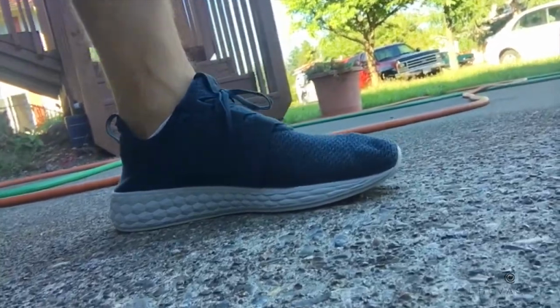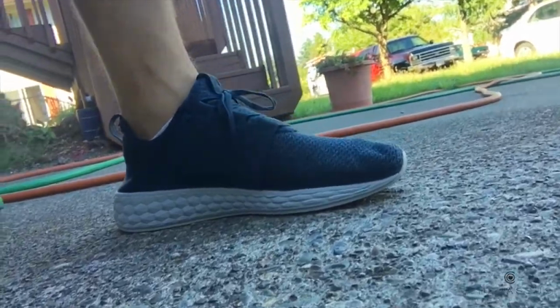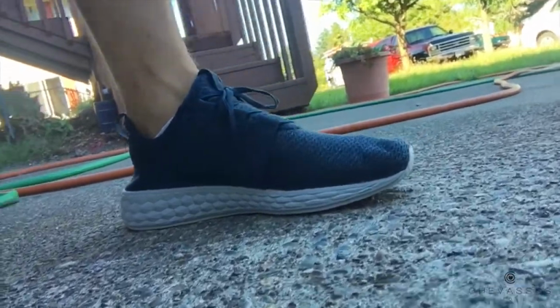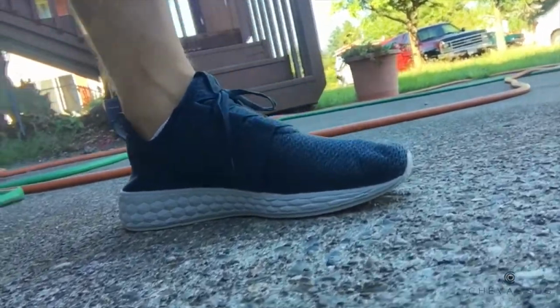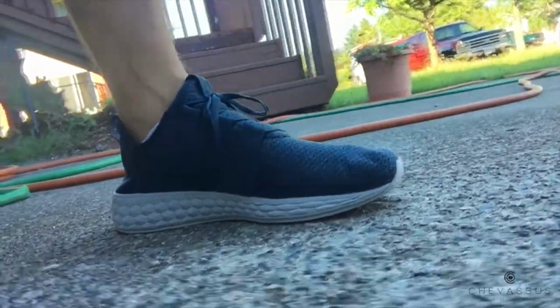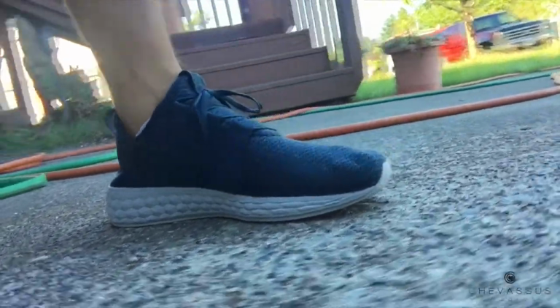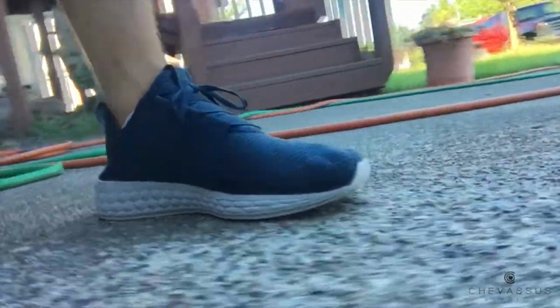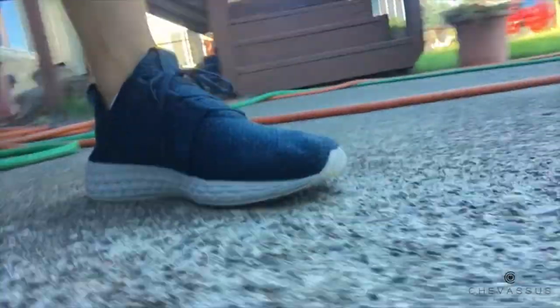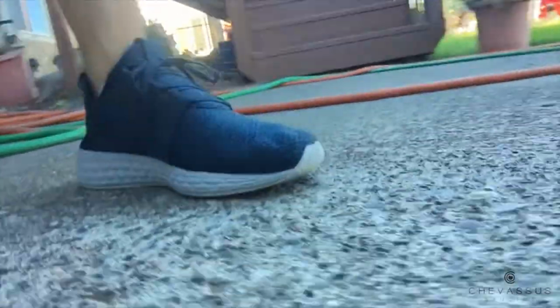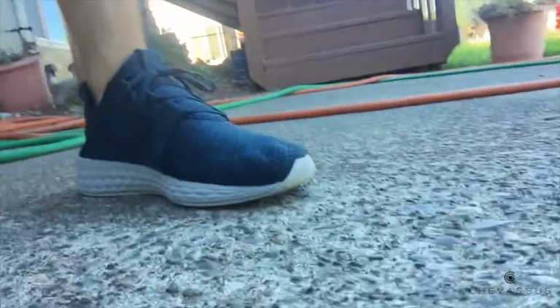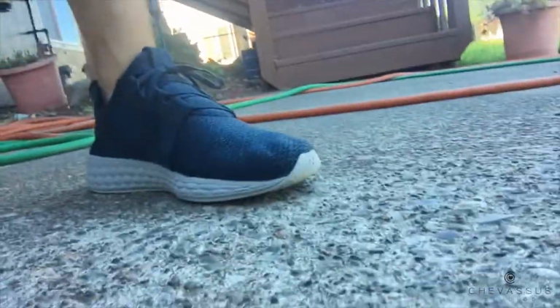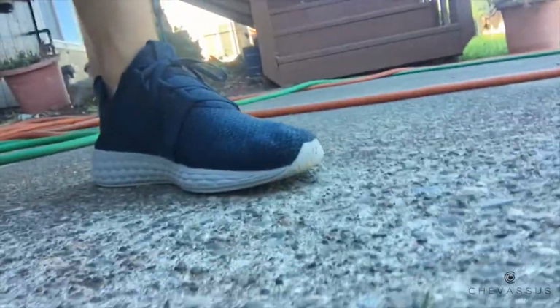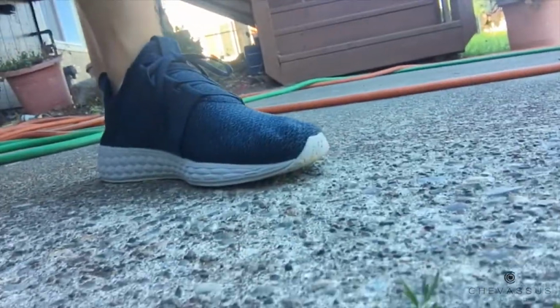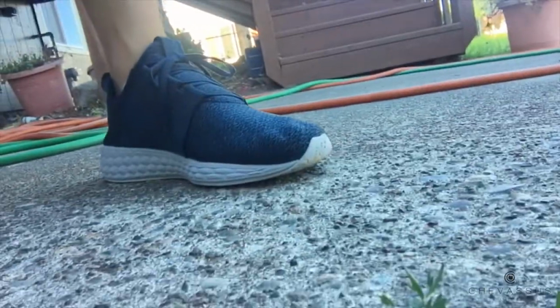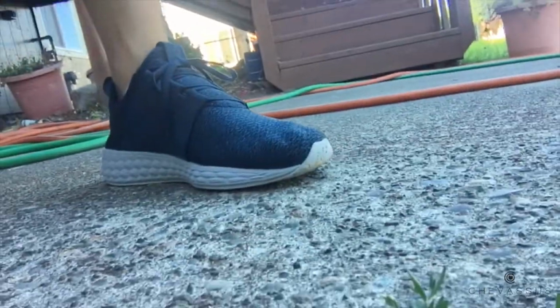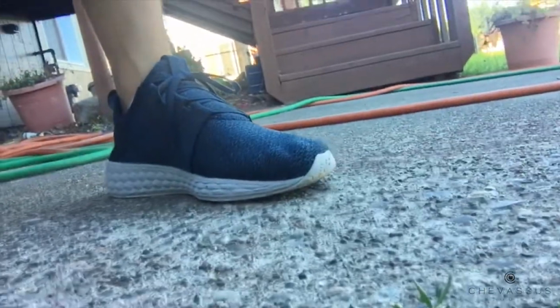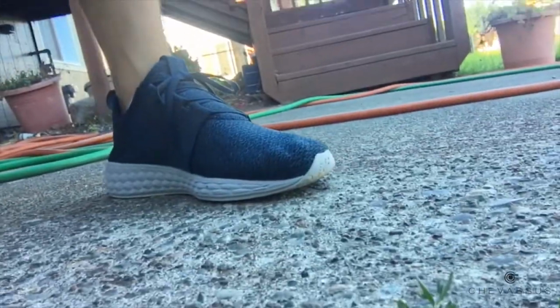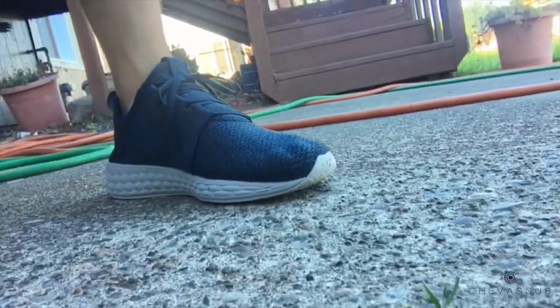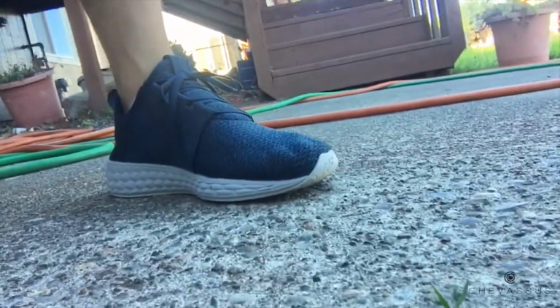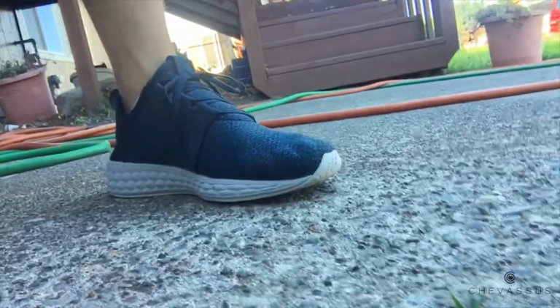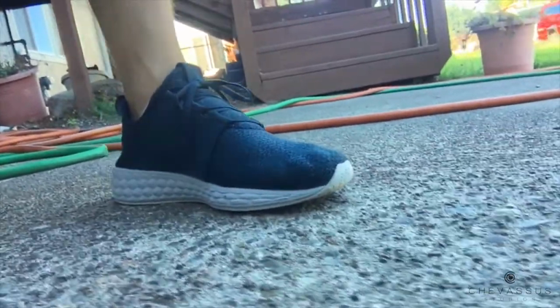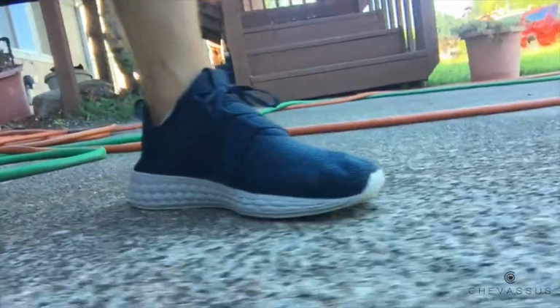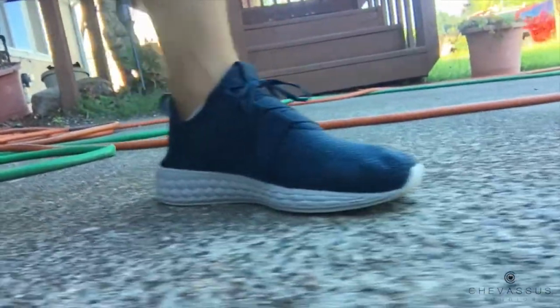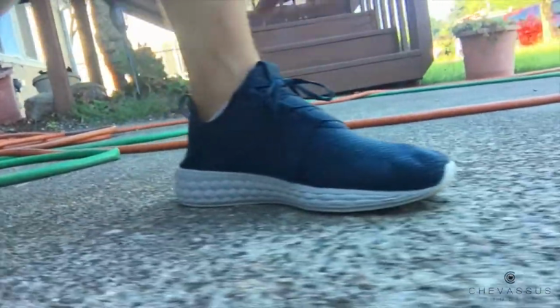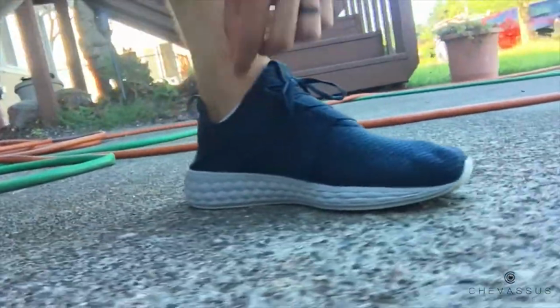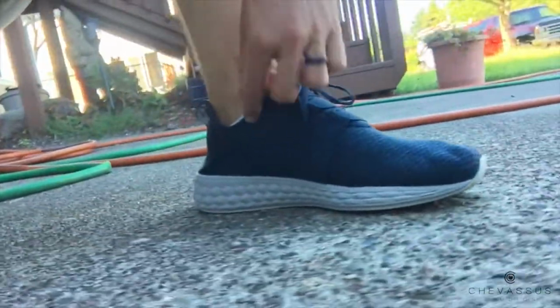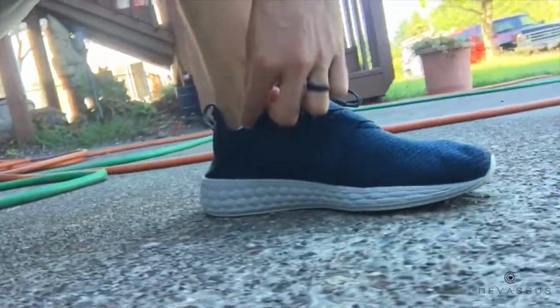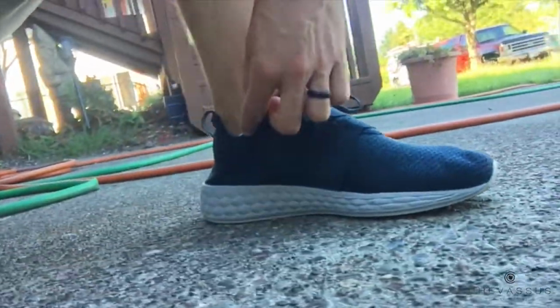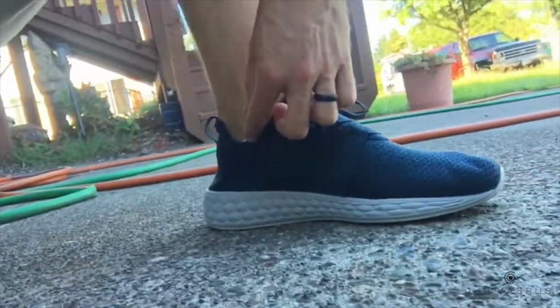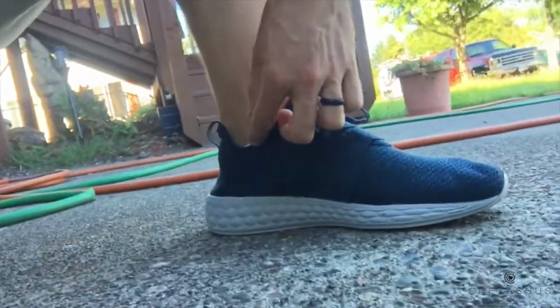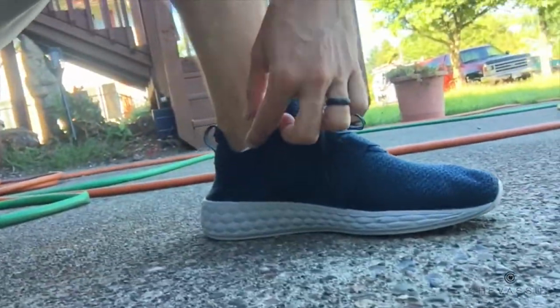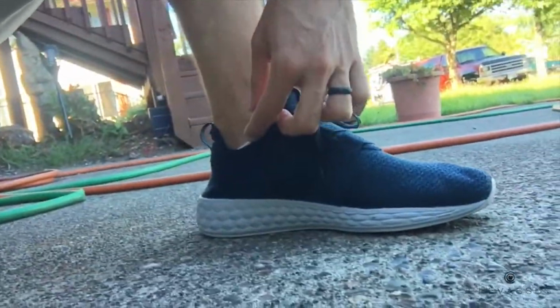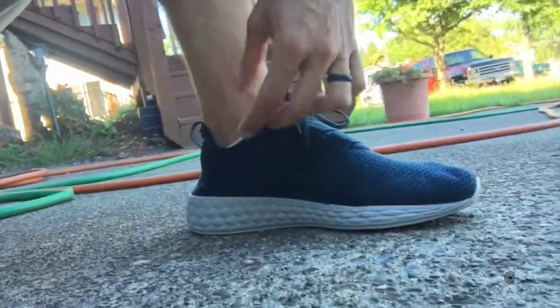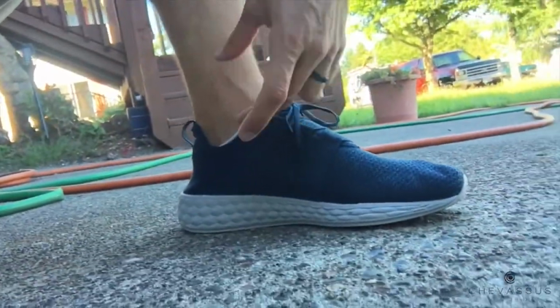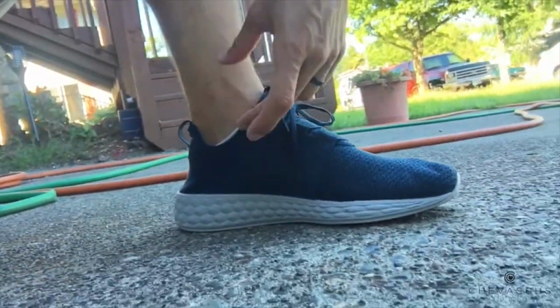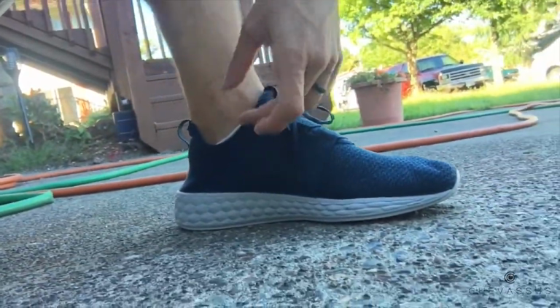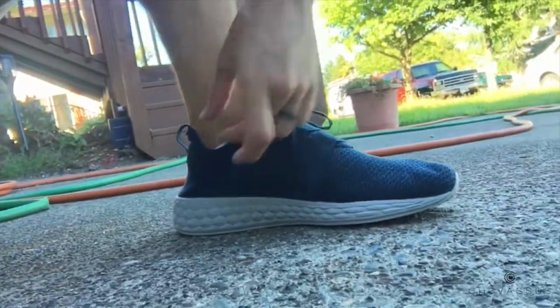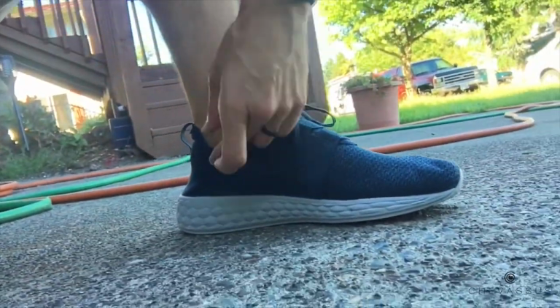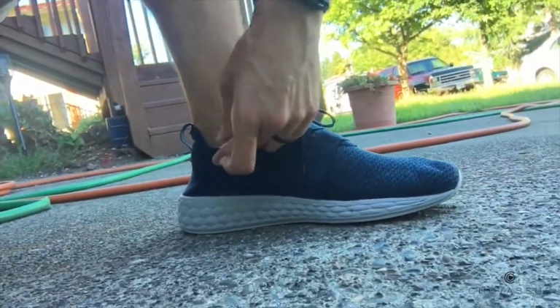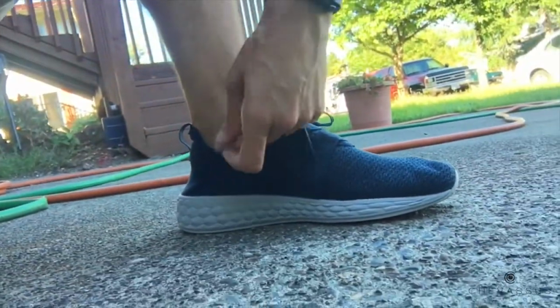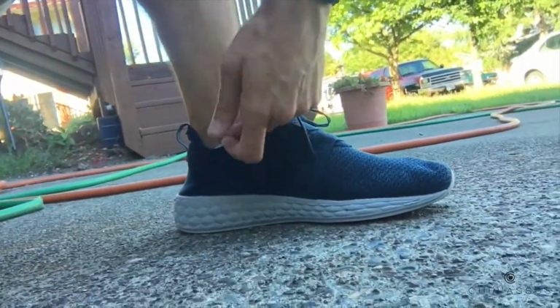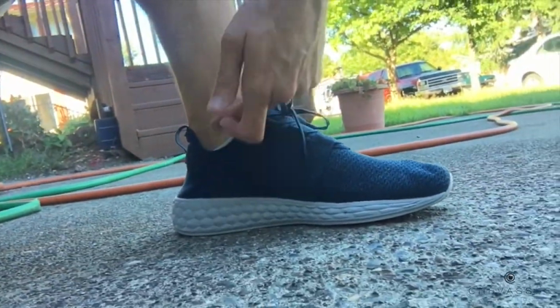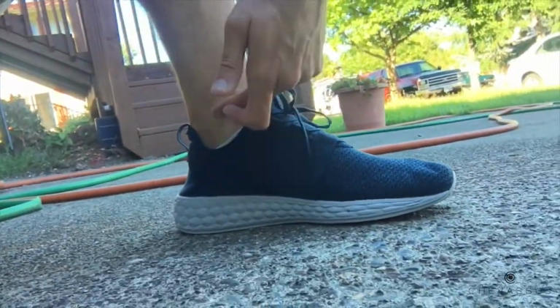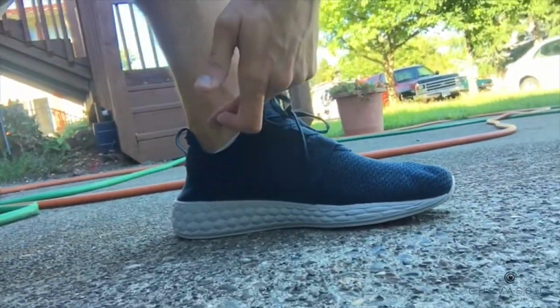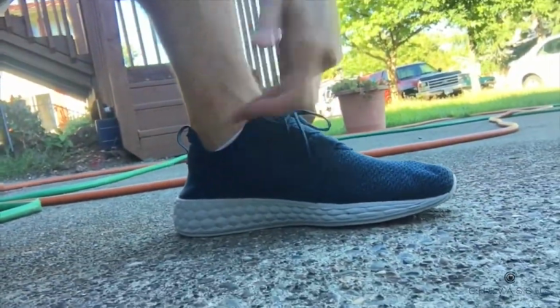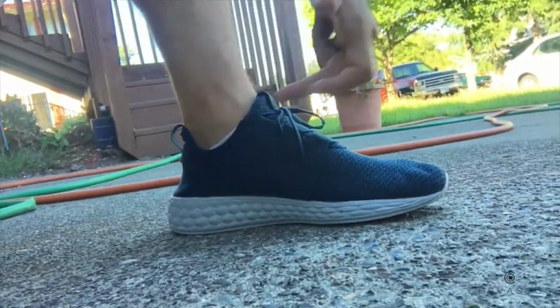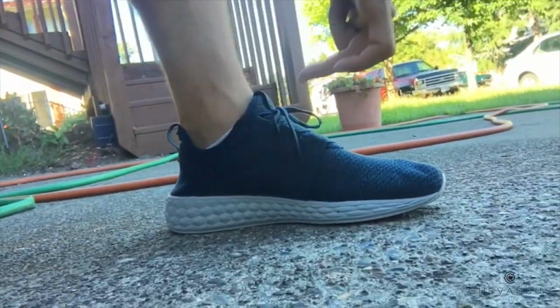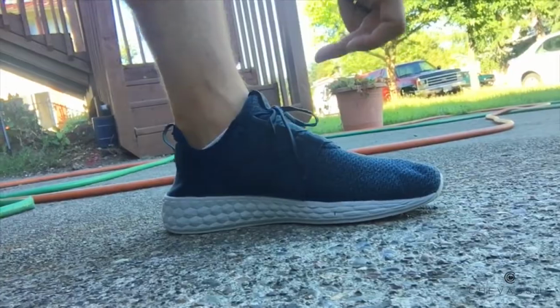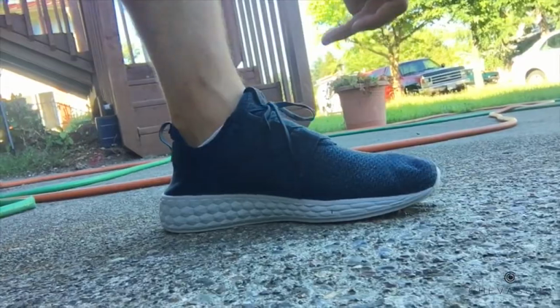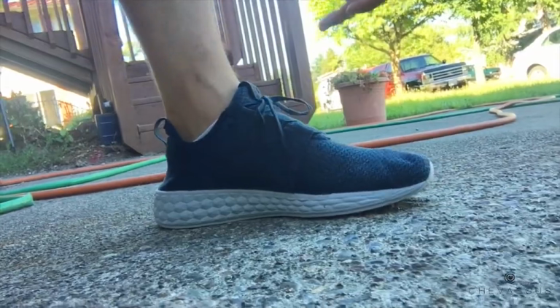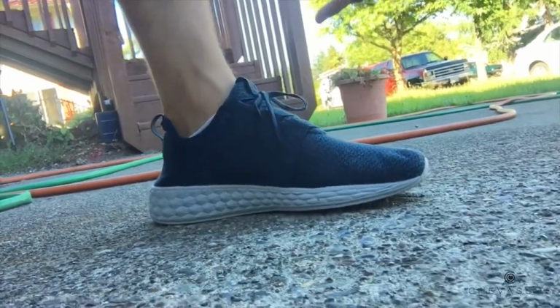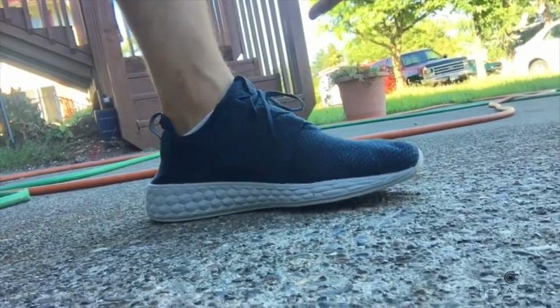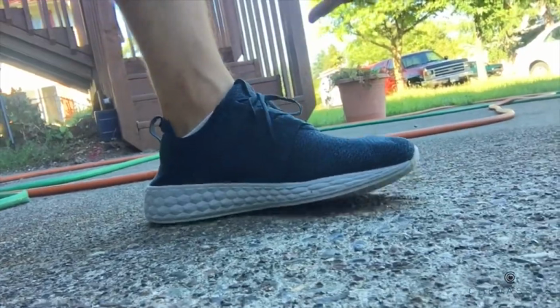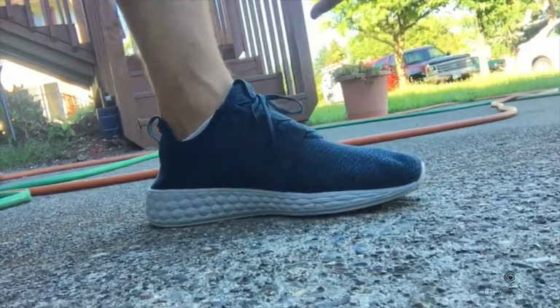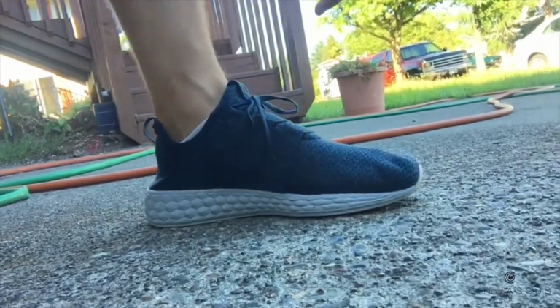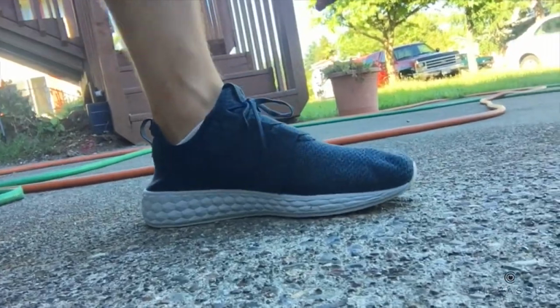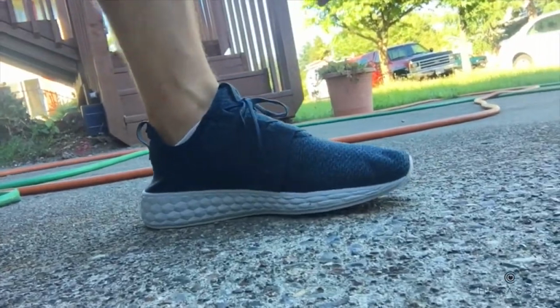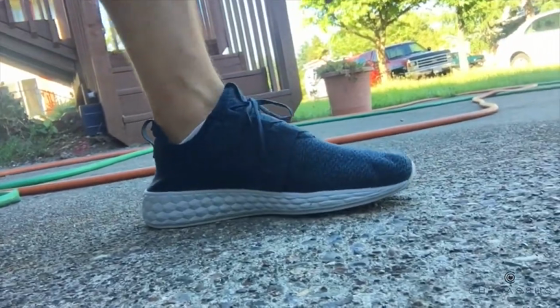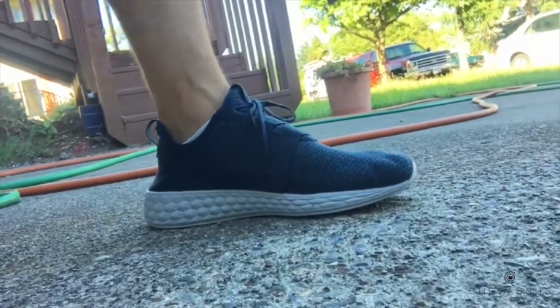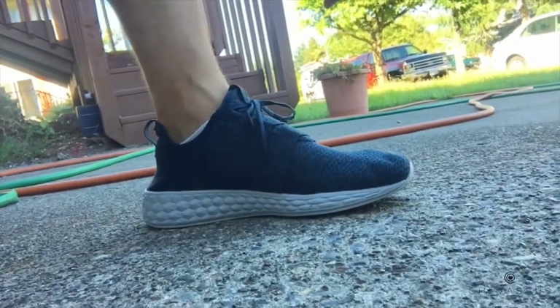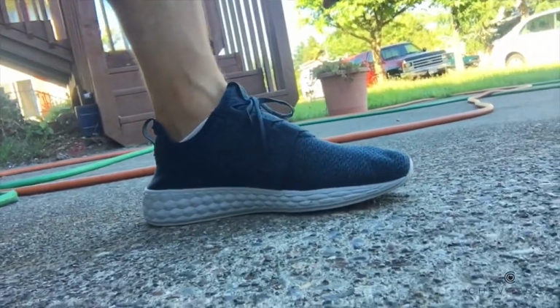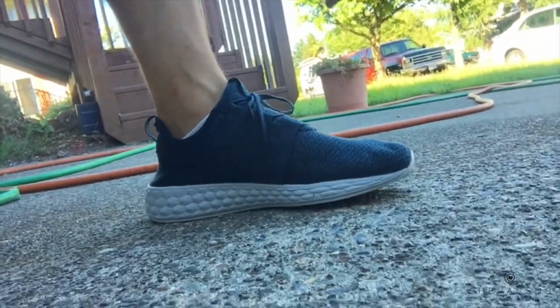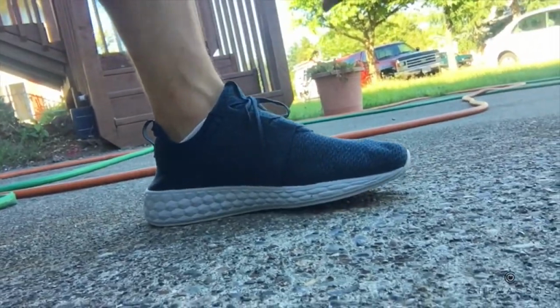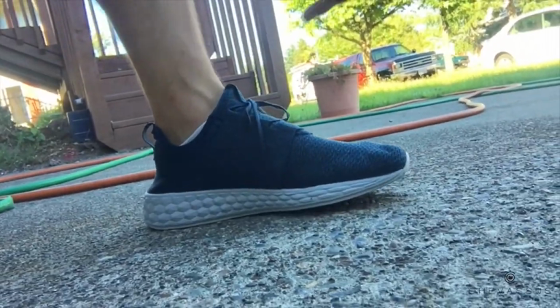You could get away with playing basketball in these things, although personally I would recommend probably more ankle support.